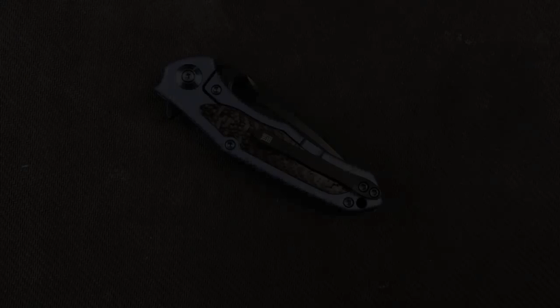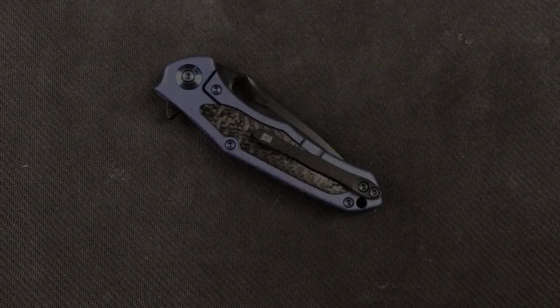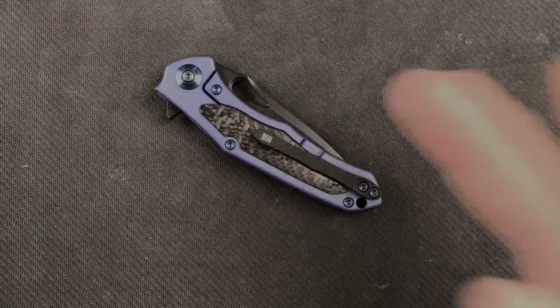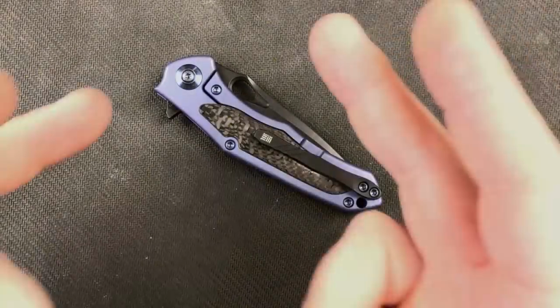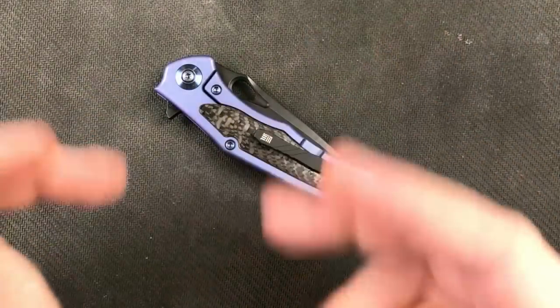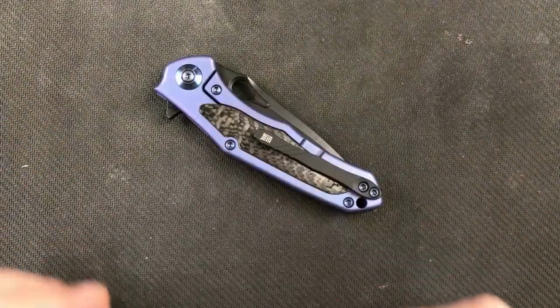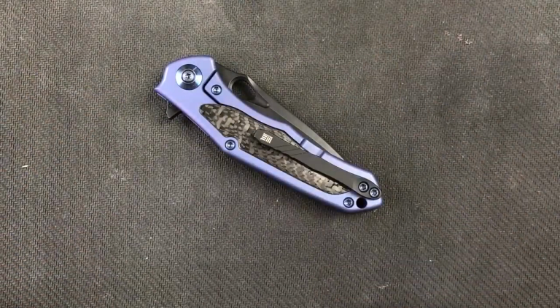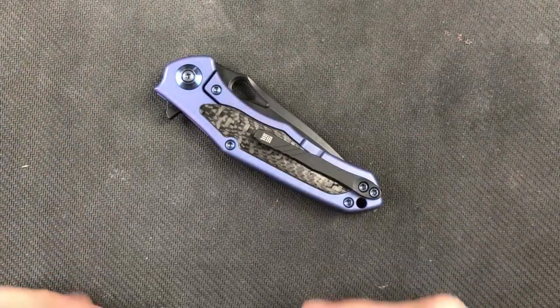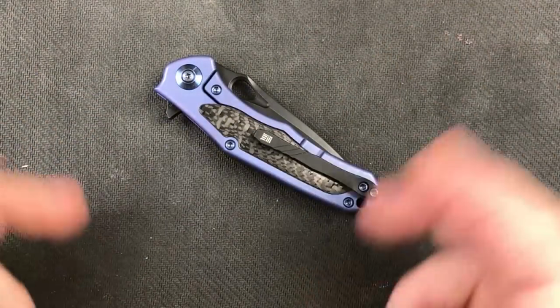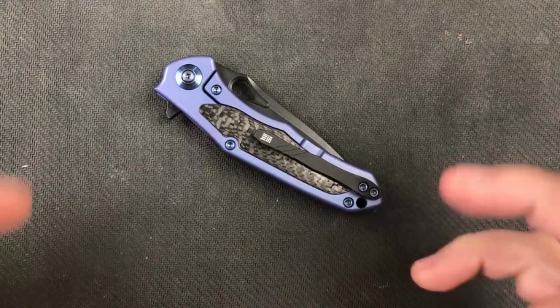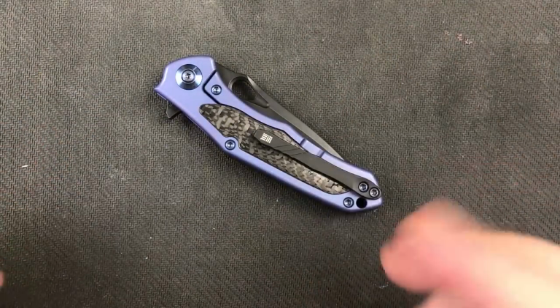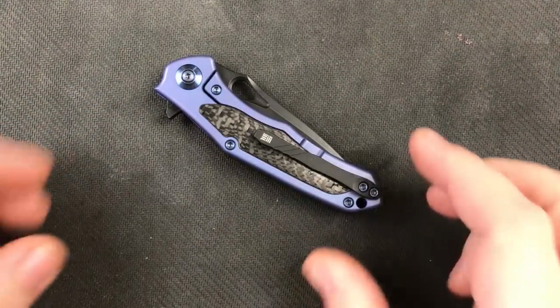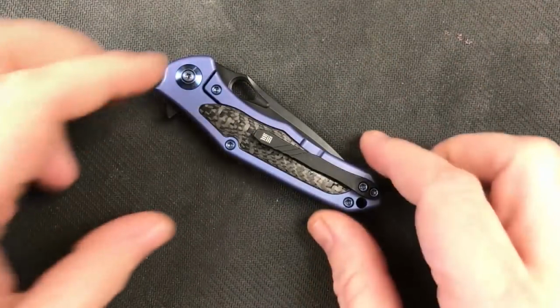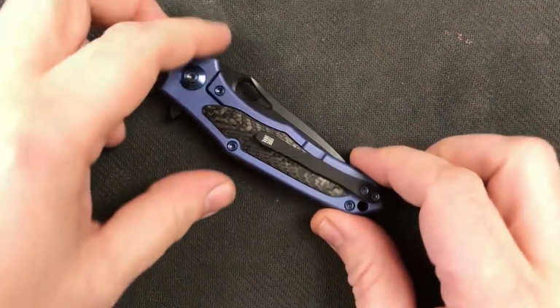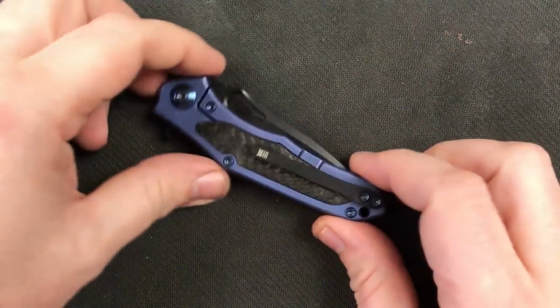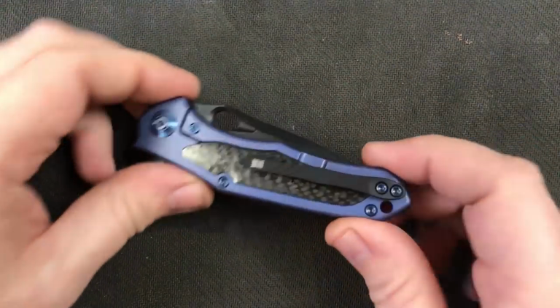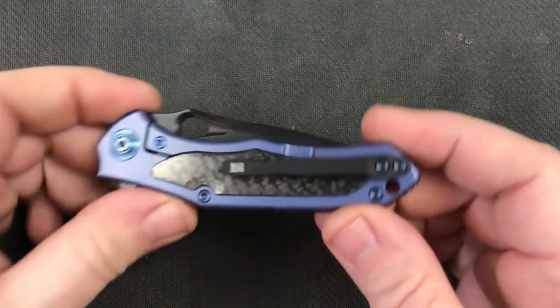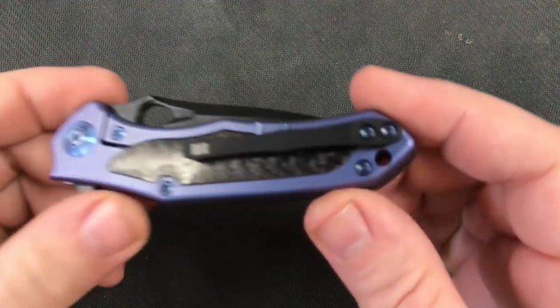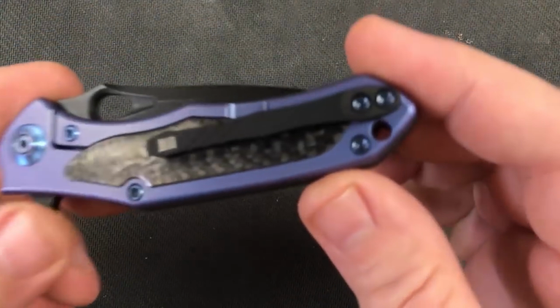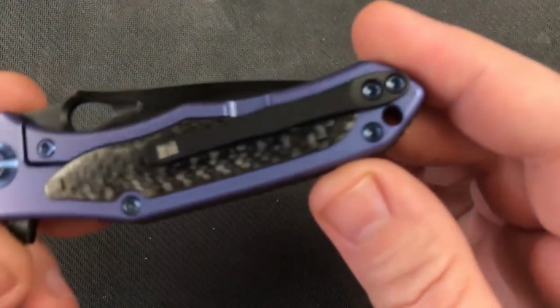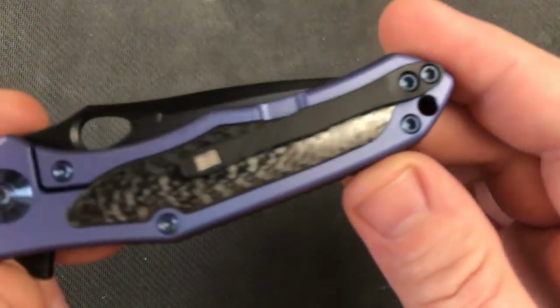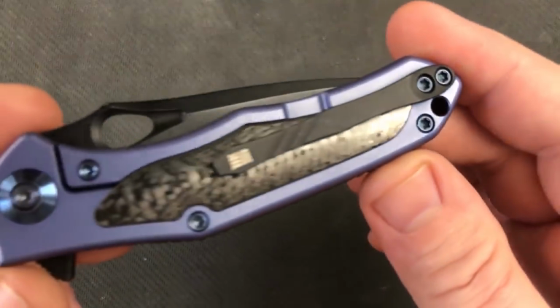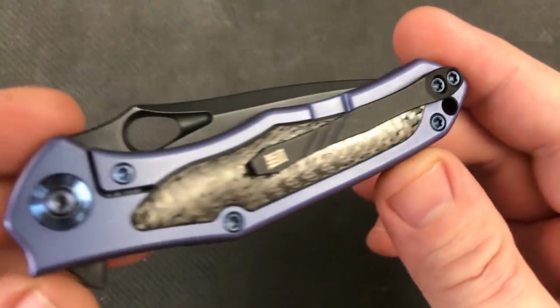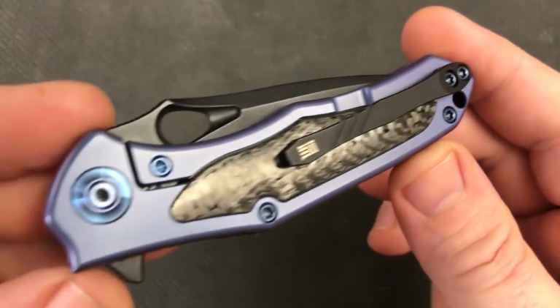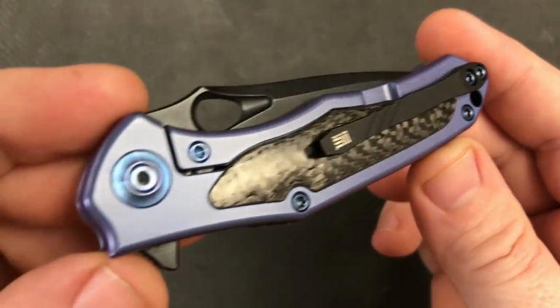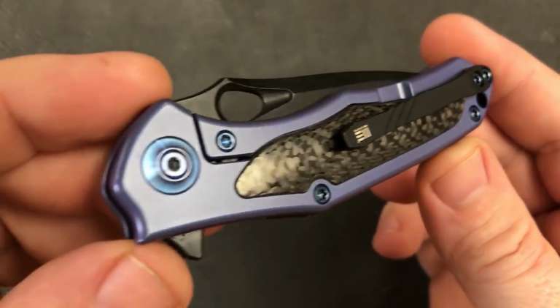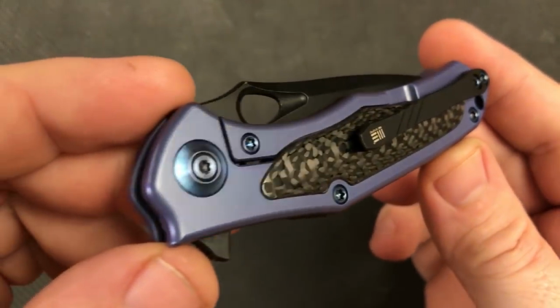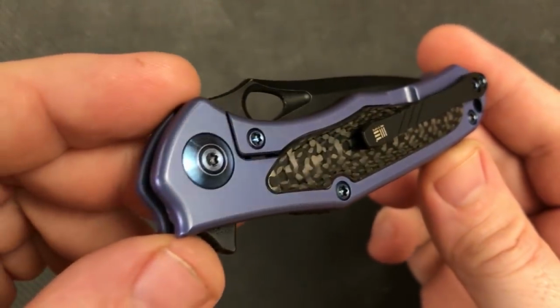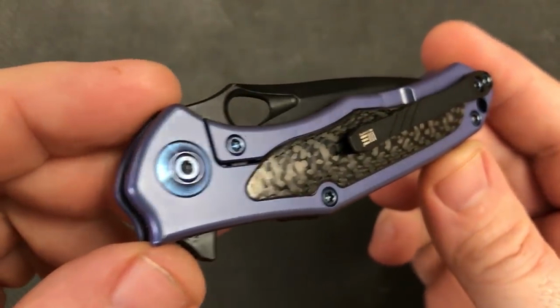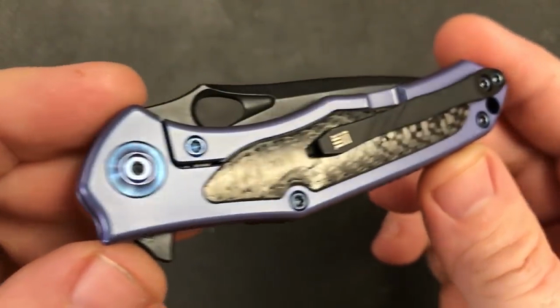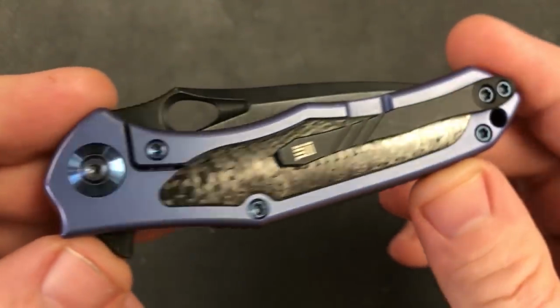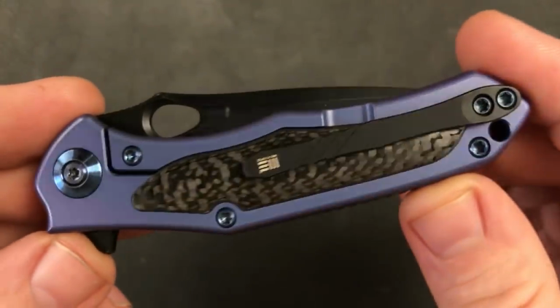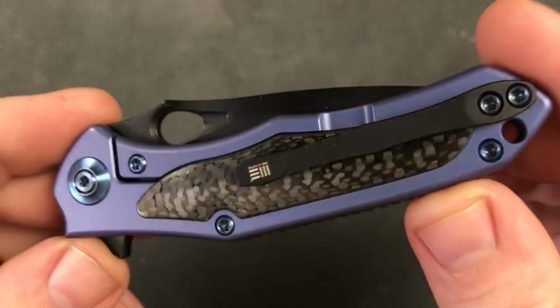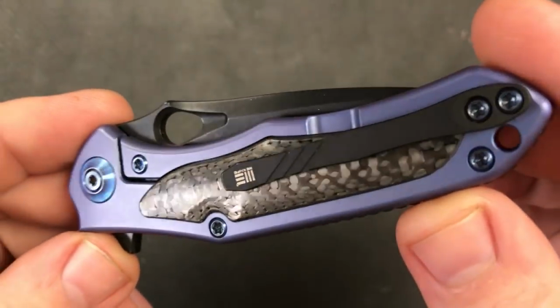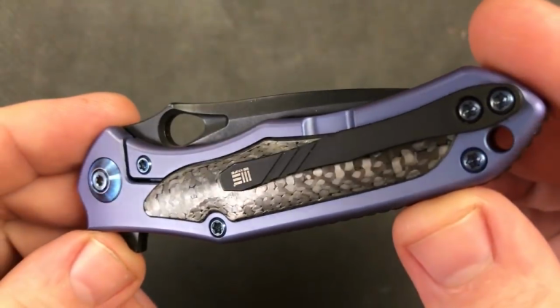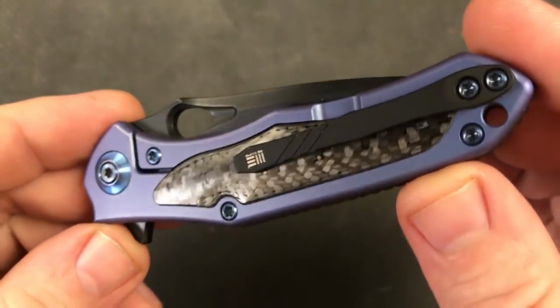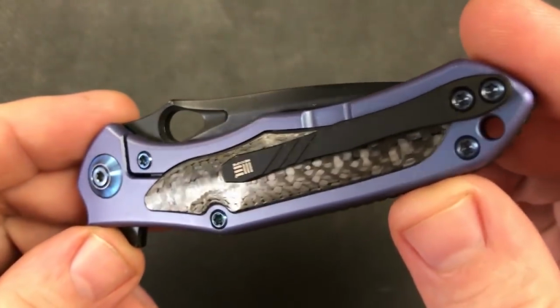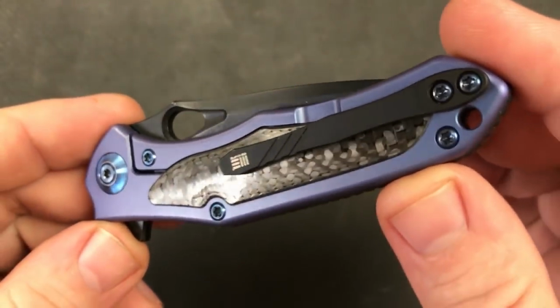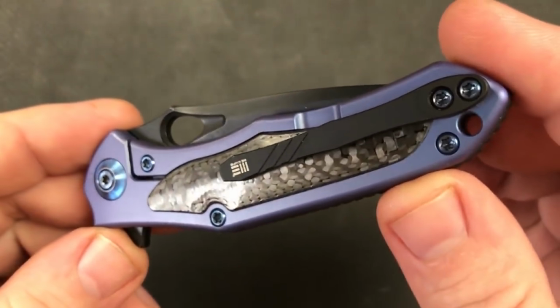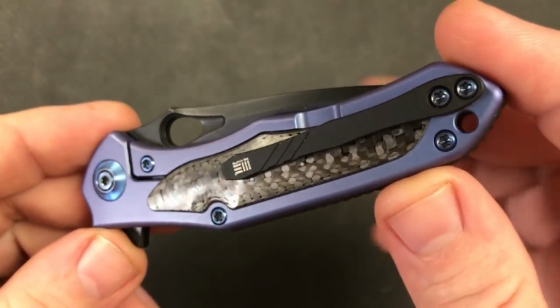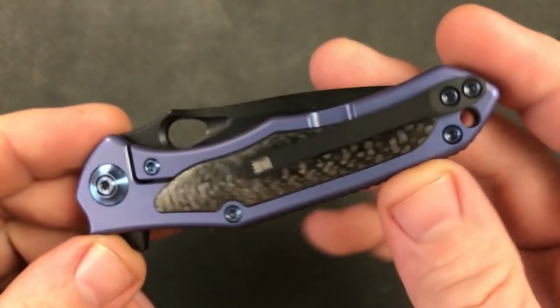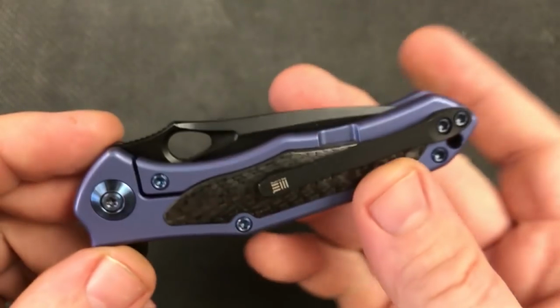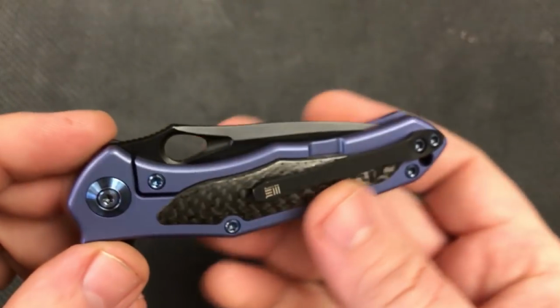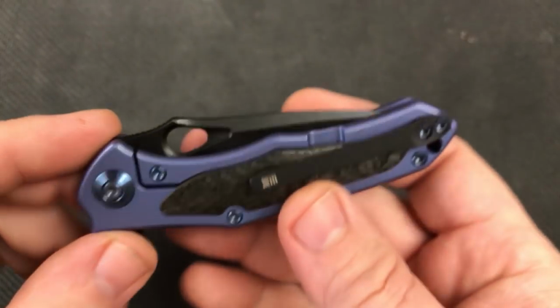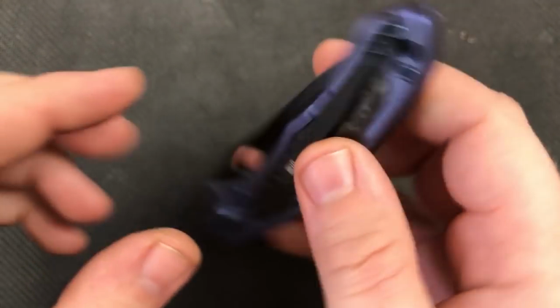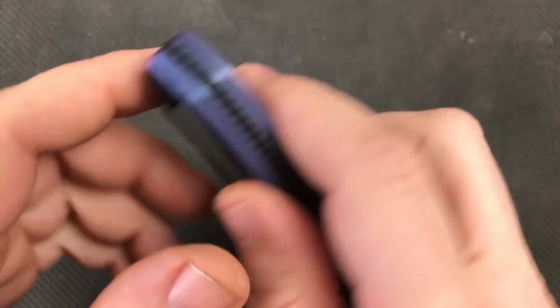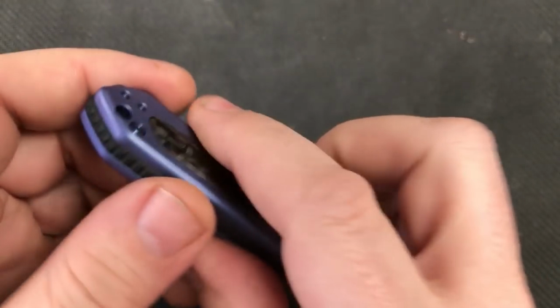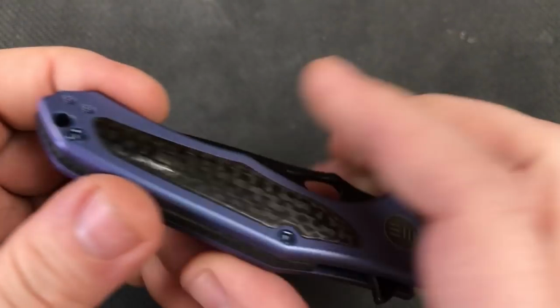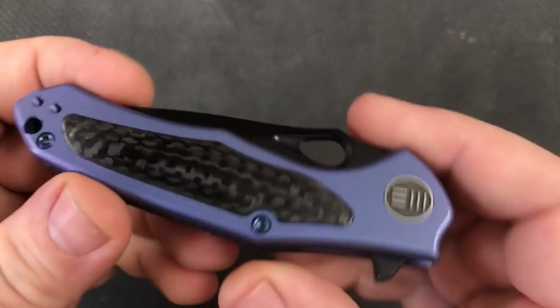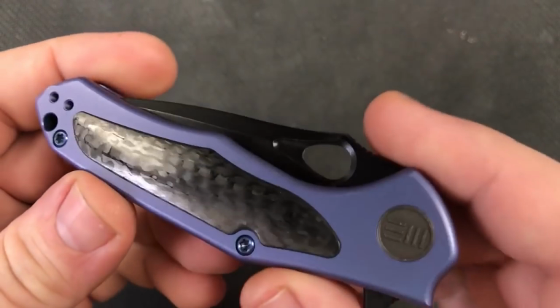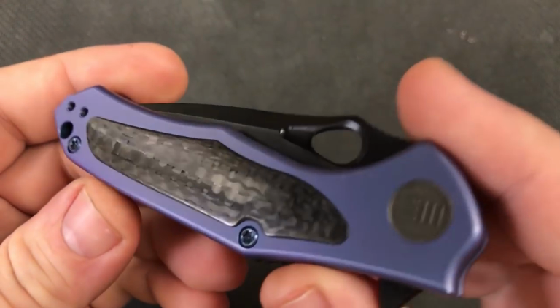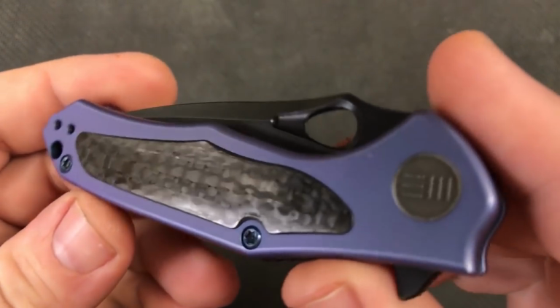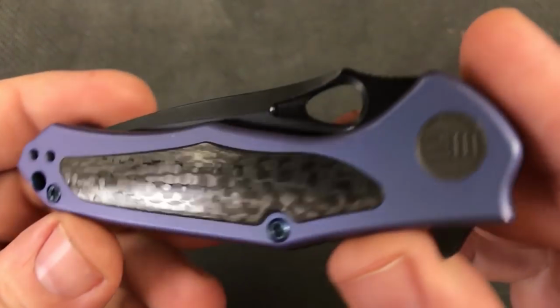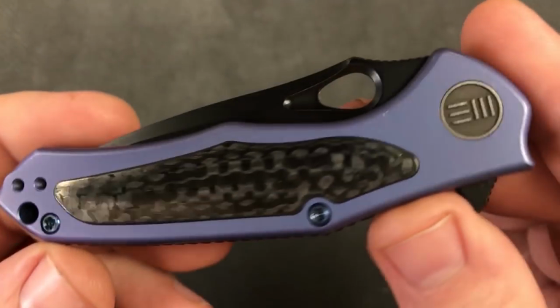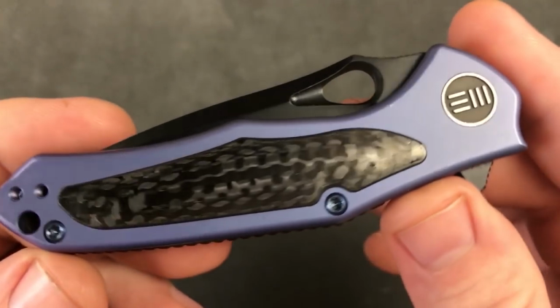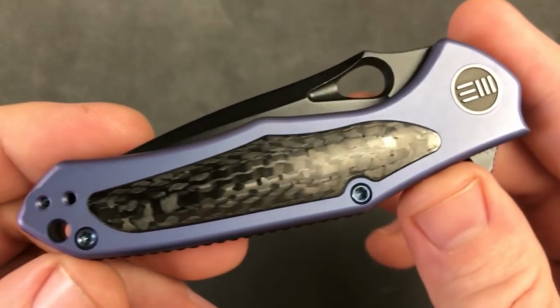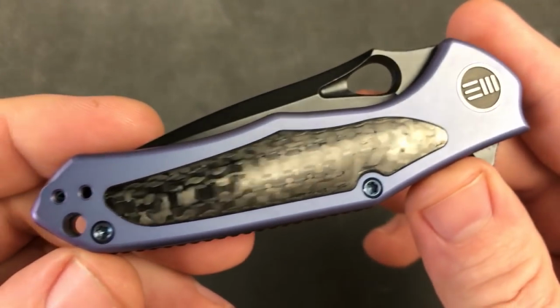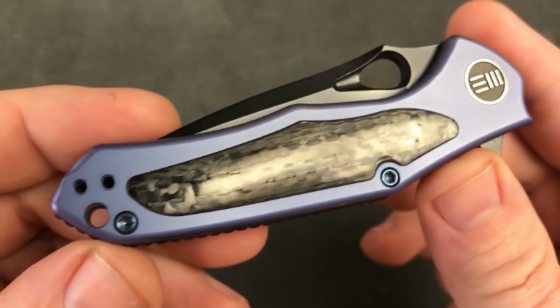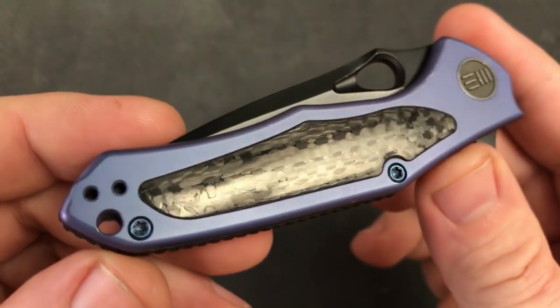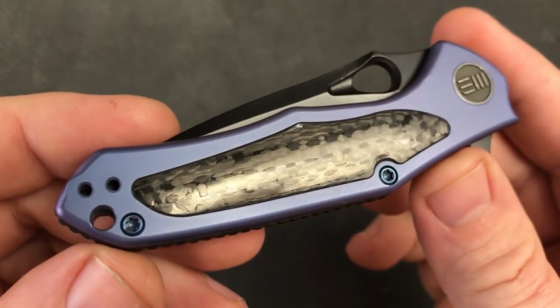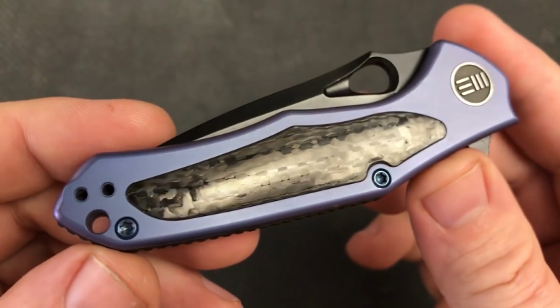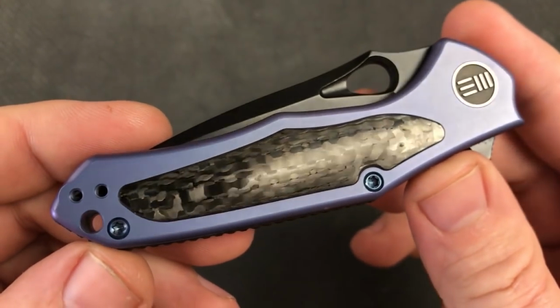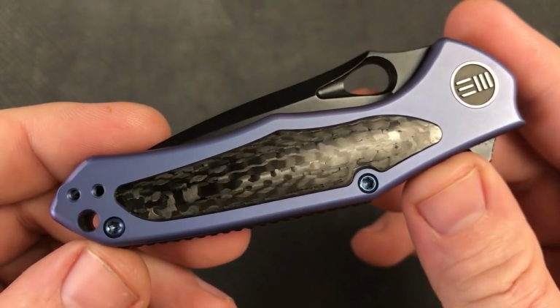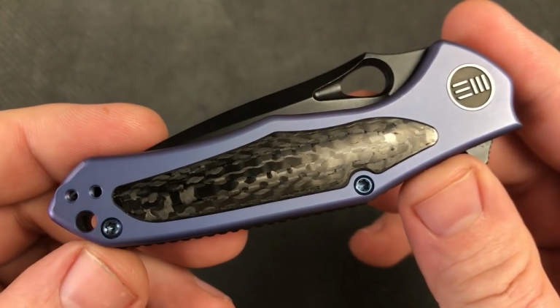Welcome back everyone, I'm Zell, and today we're going to get a look at what's inside the Wee Vapor.